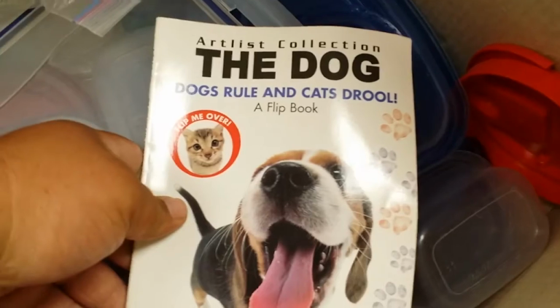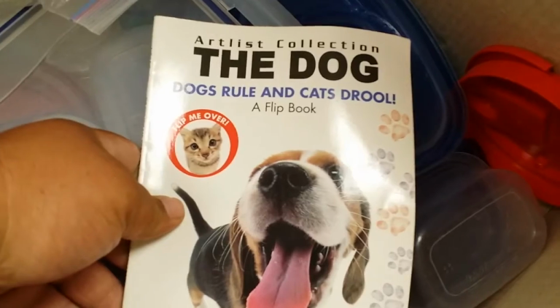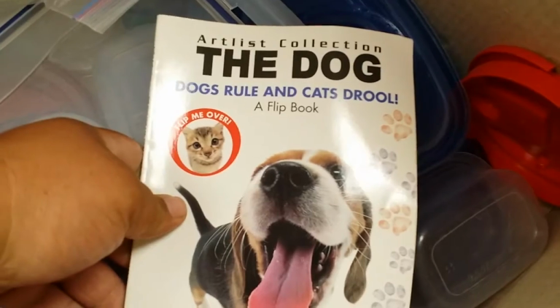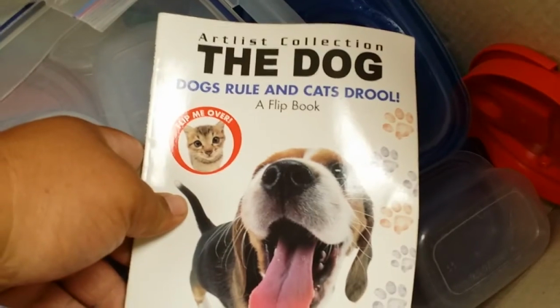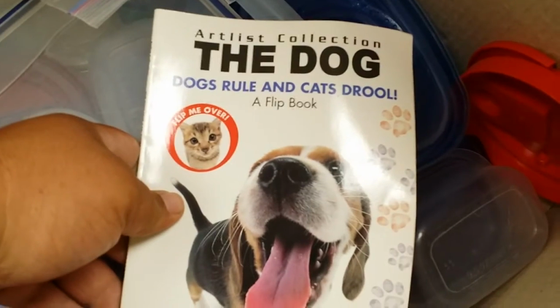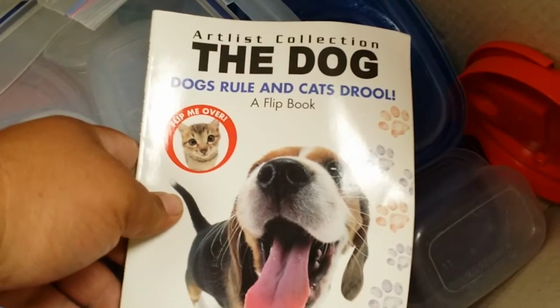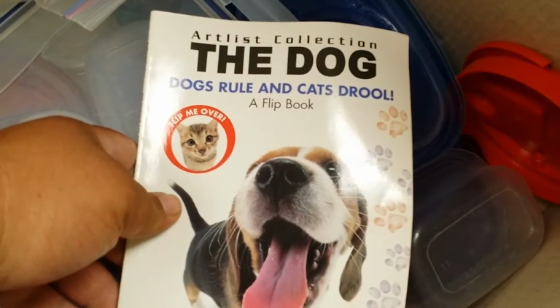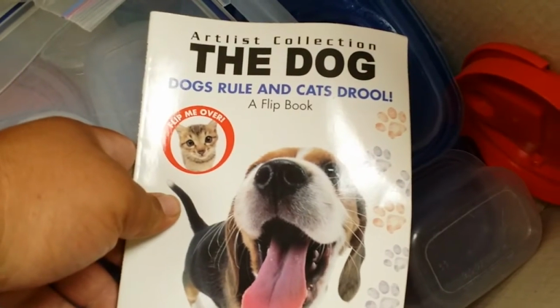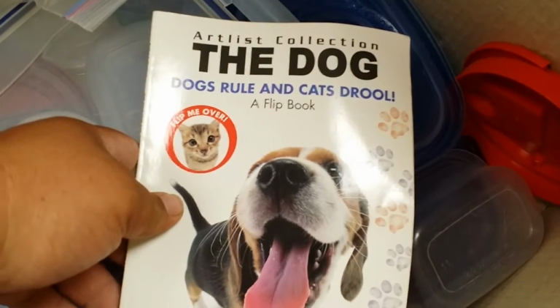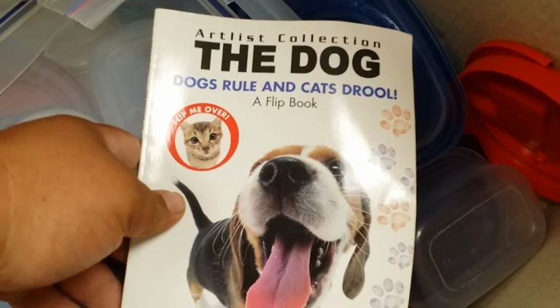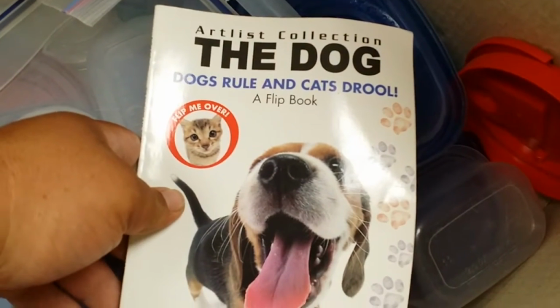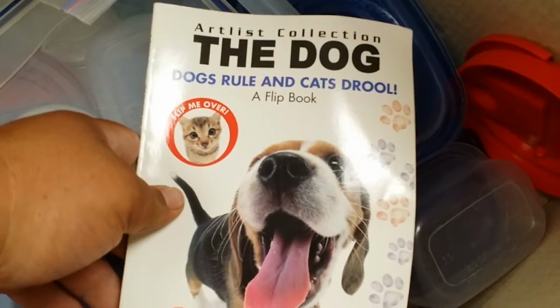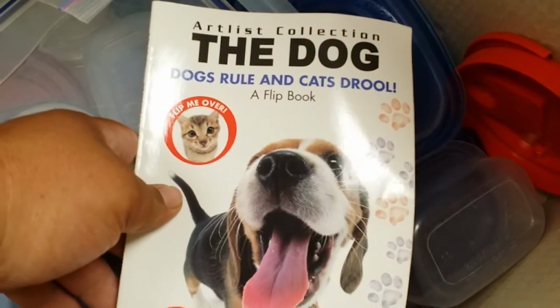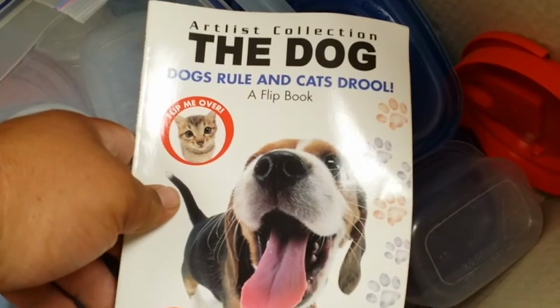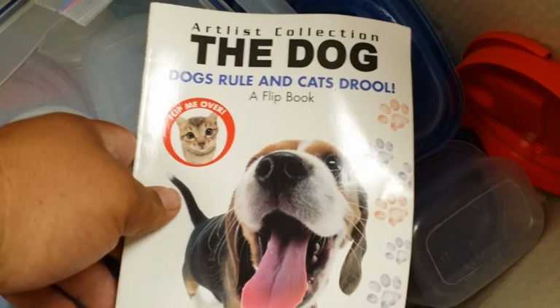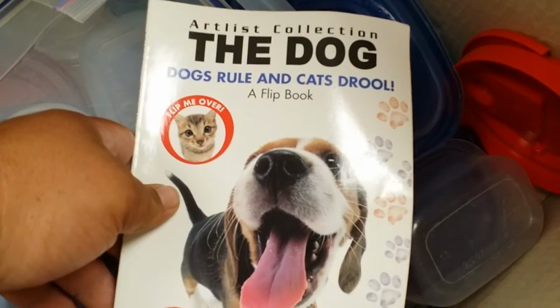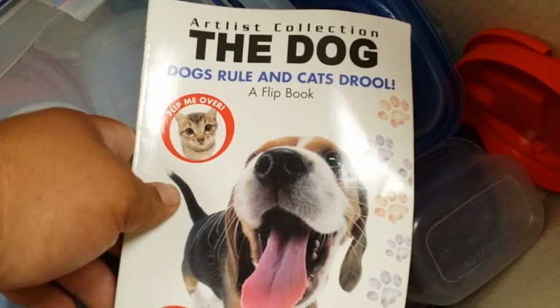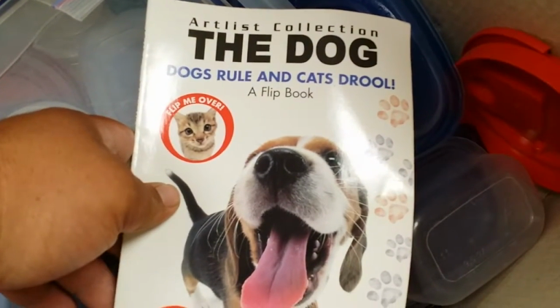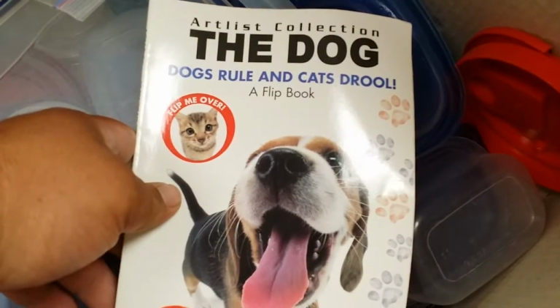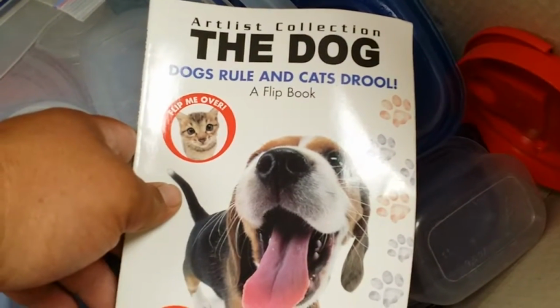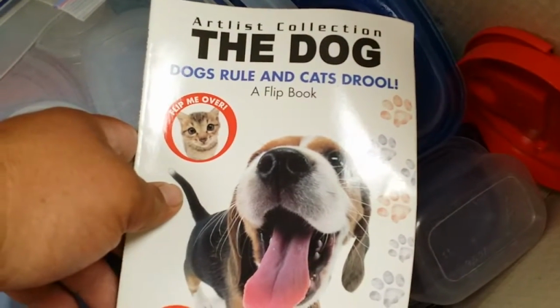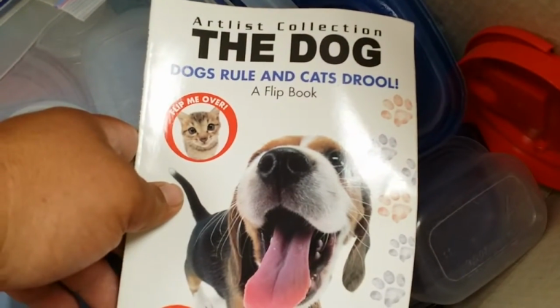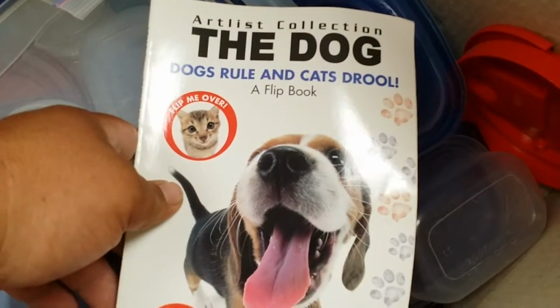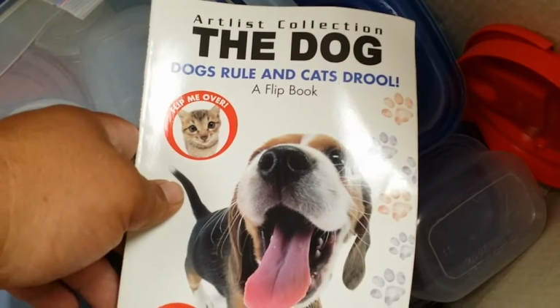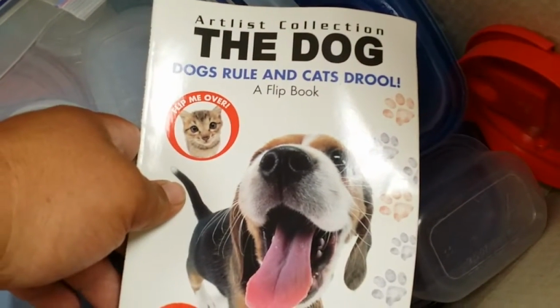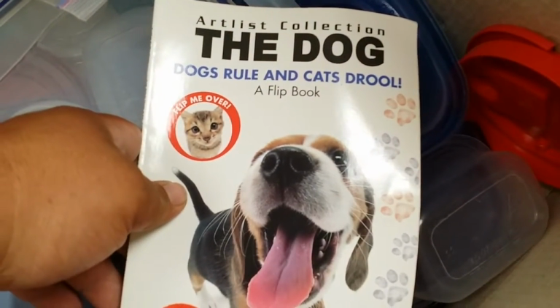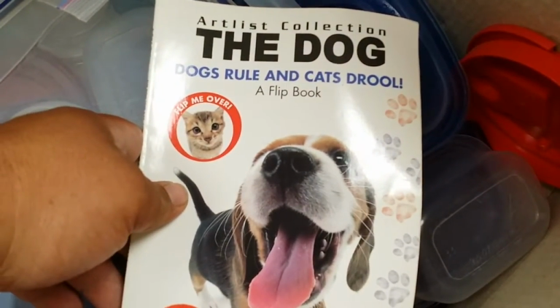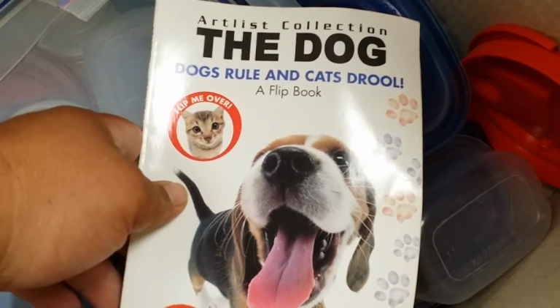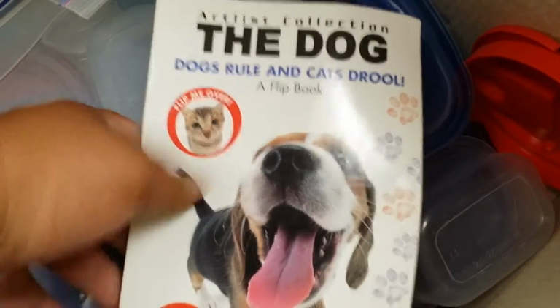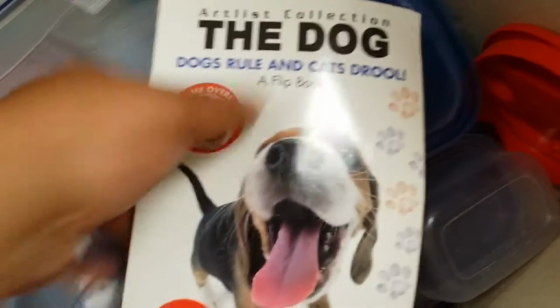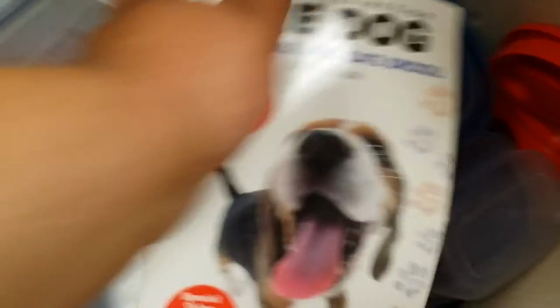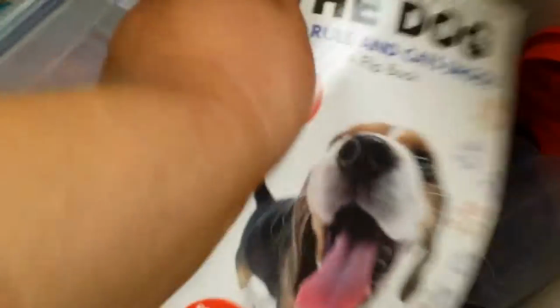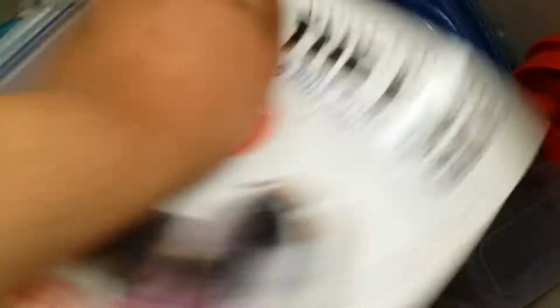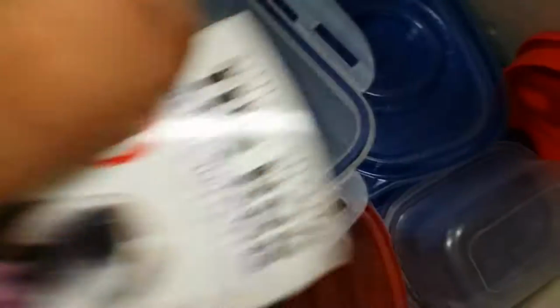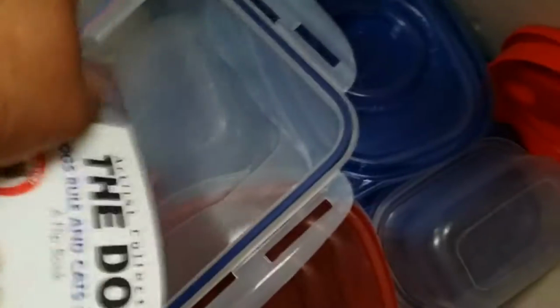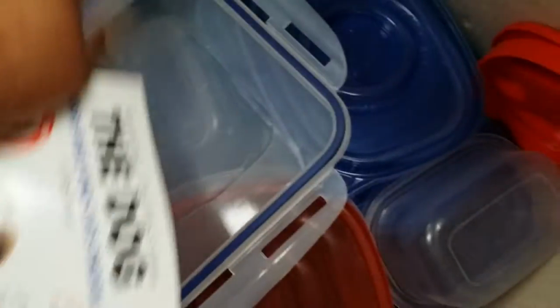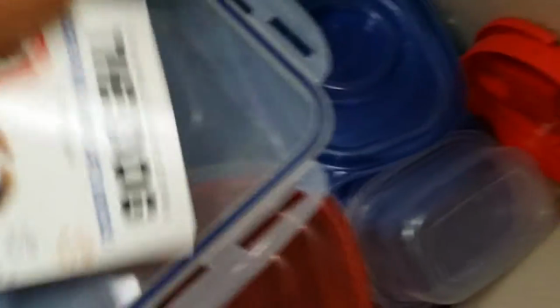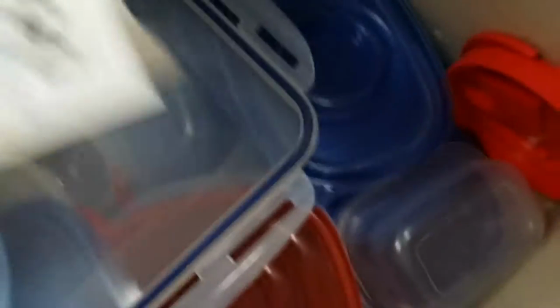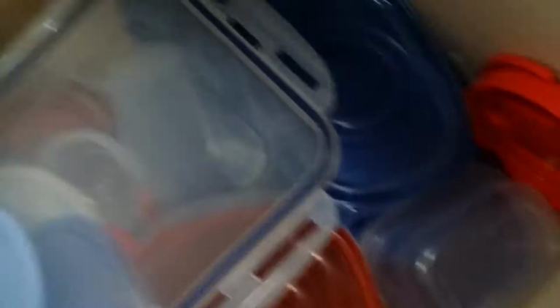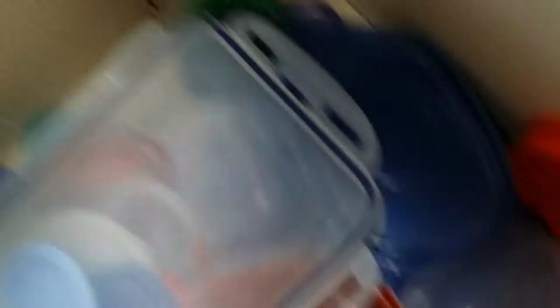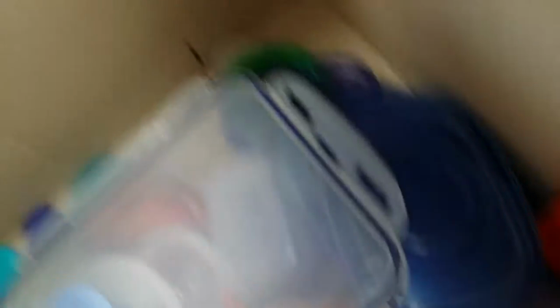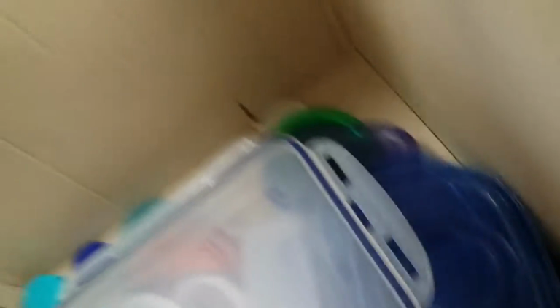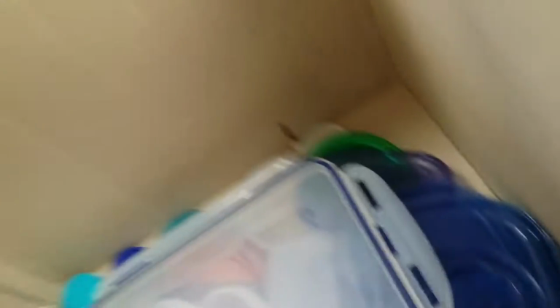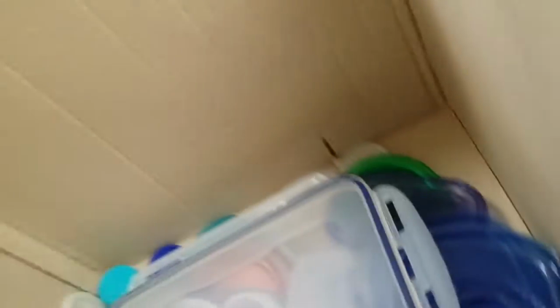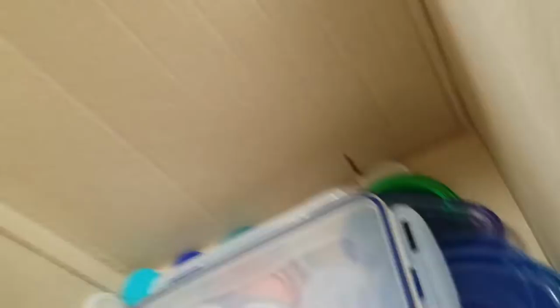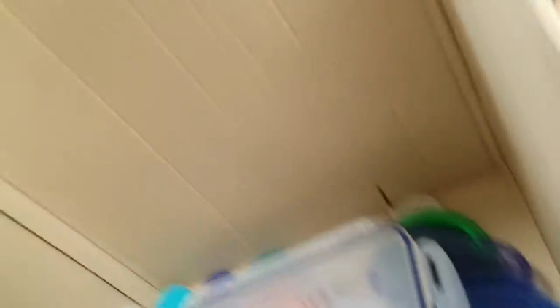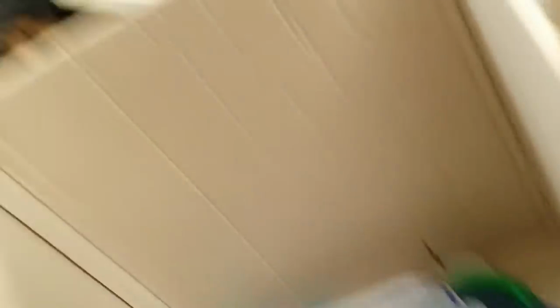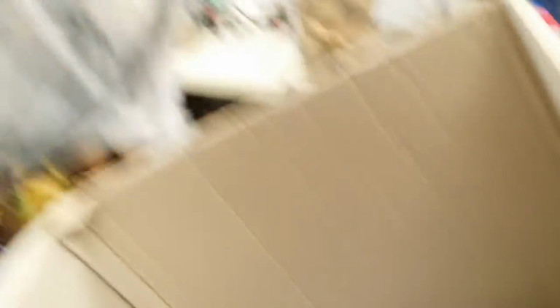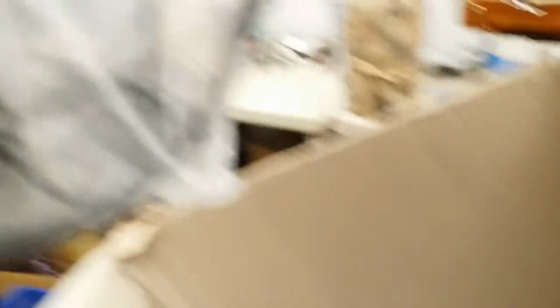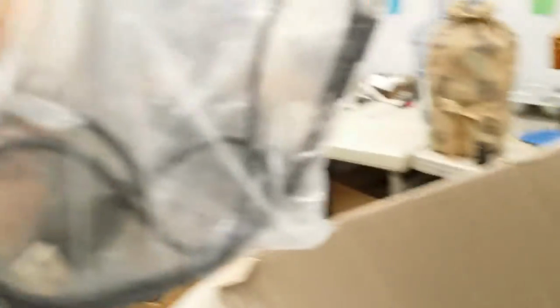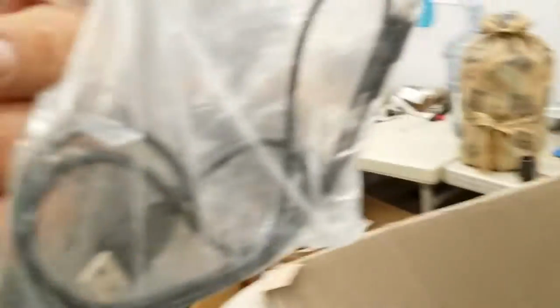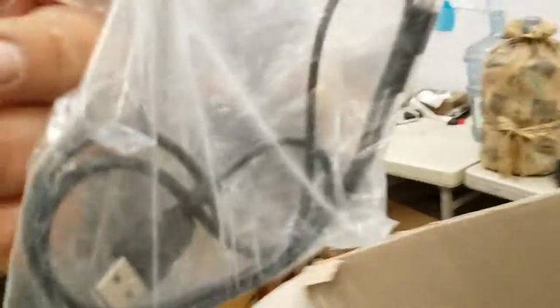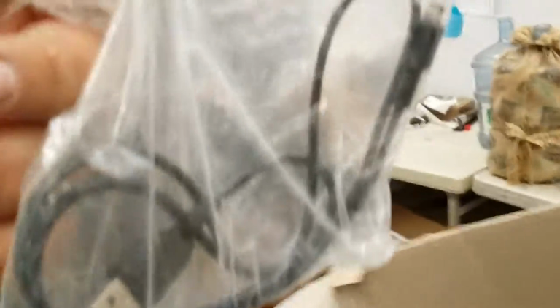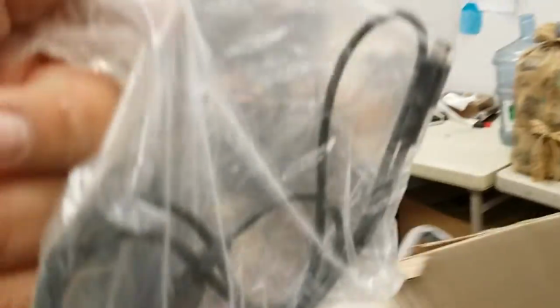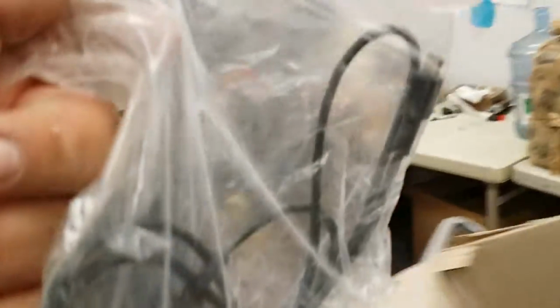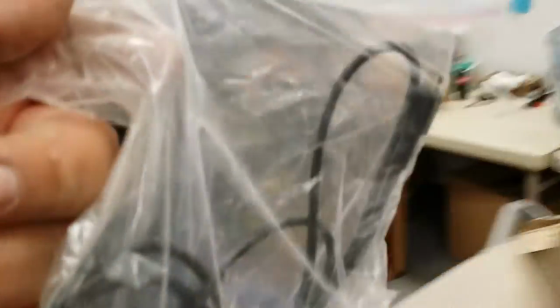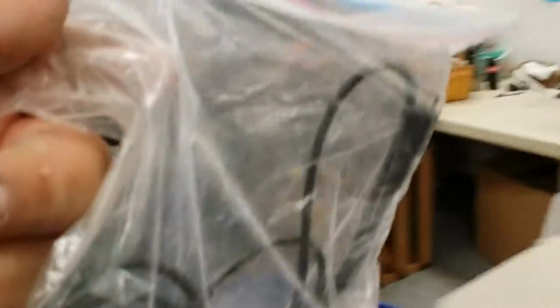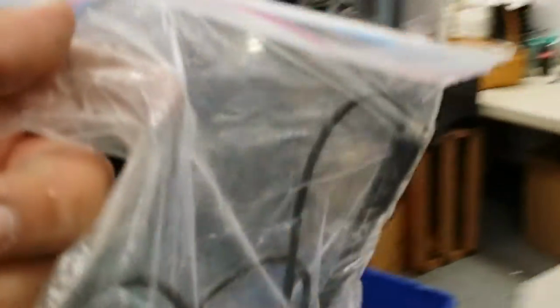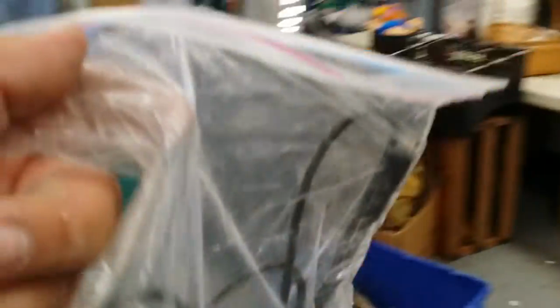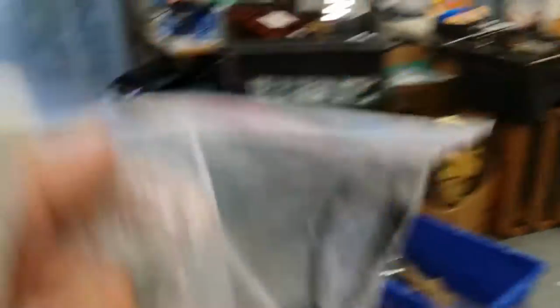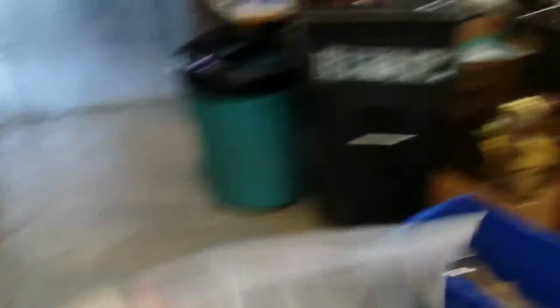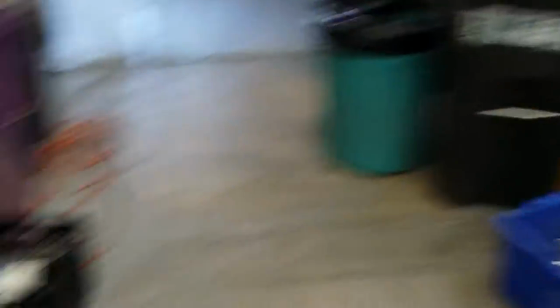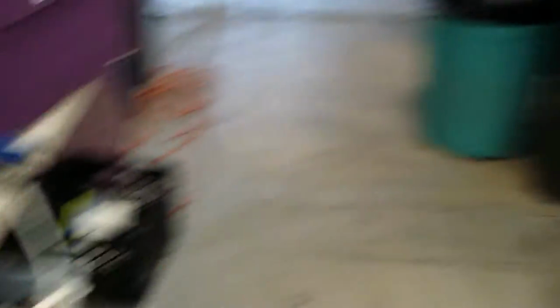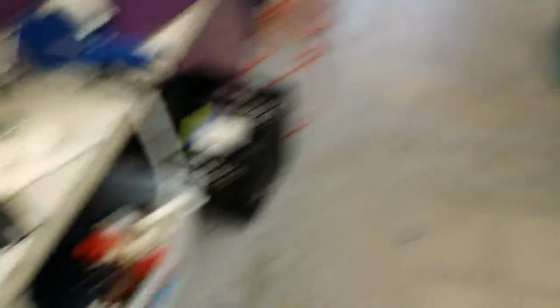The dog. Dogs rule. Yep, dogs rule. I'm a dog guy. Kind of old.